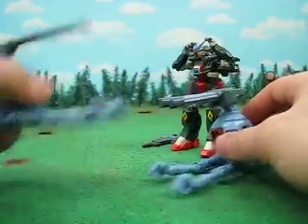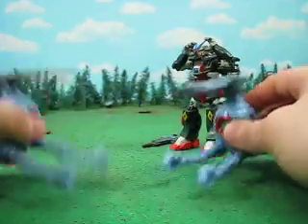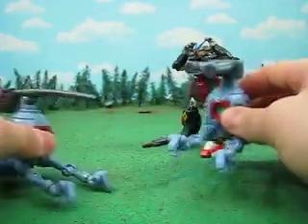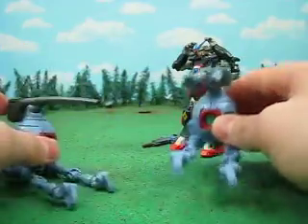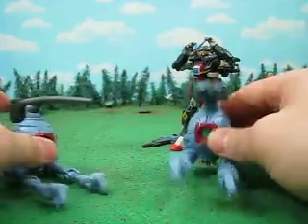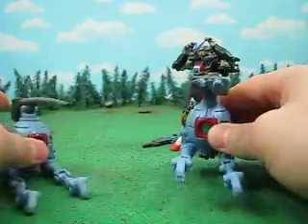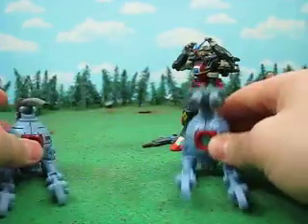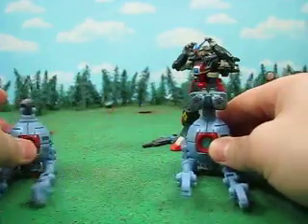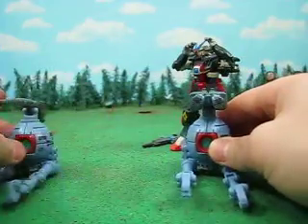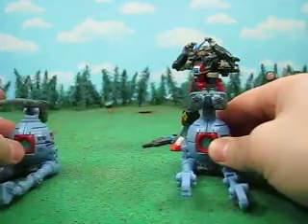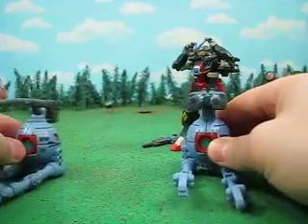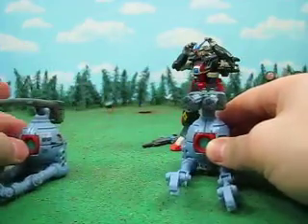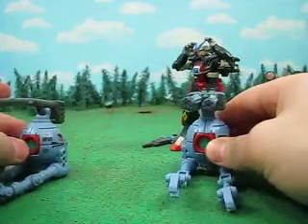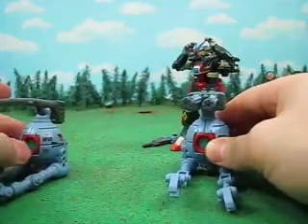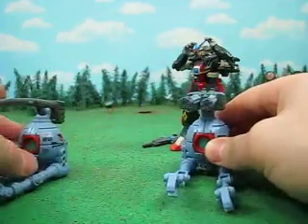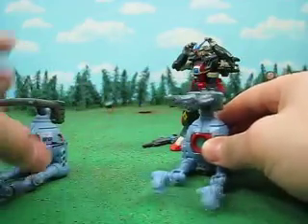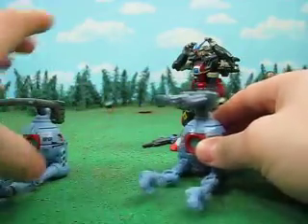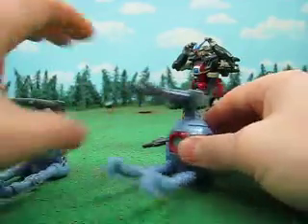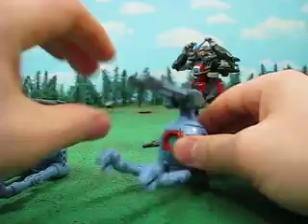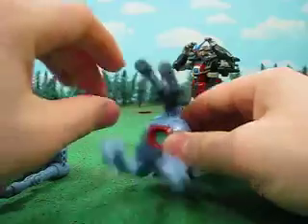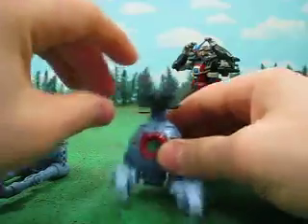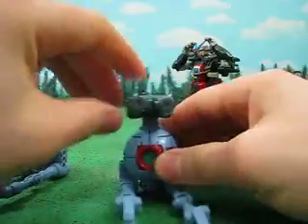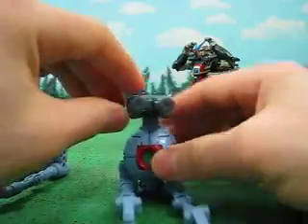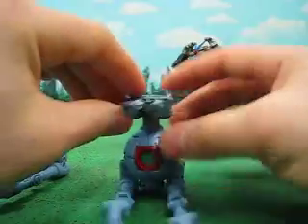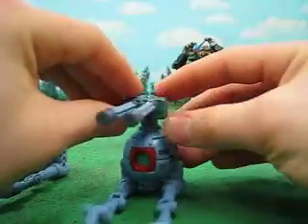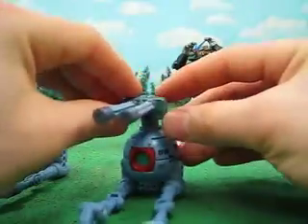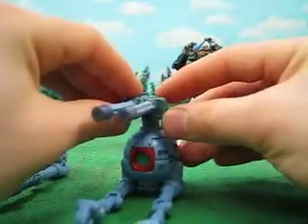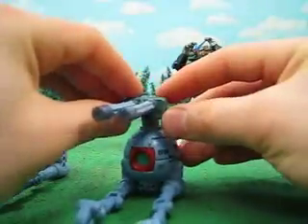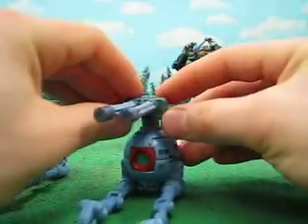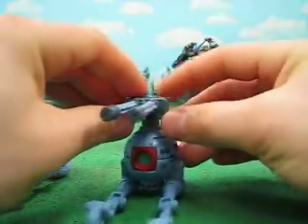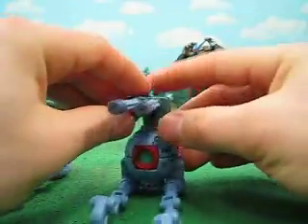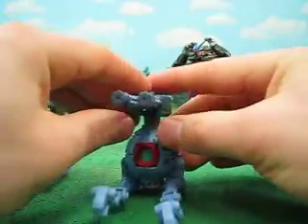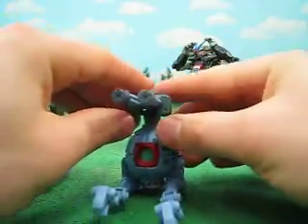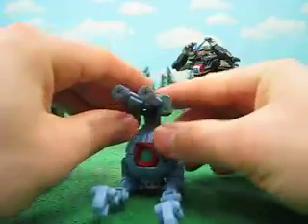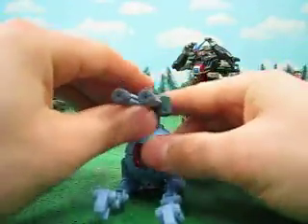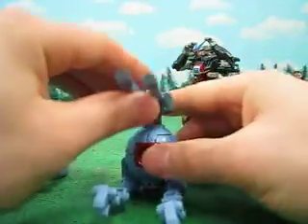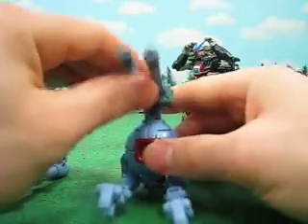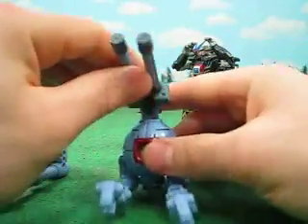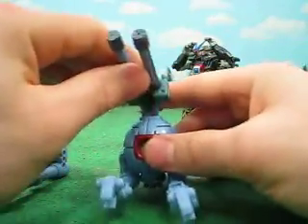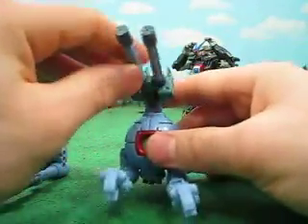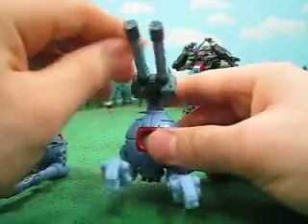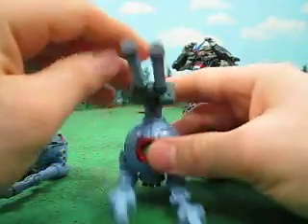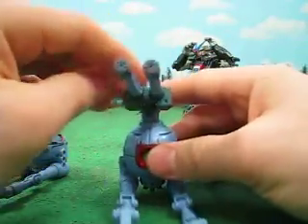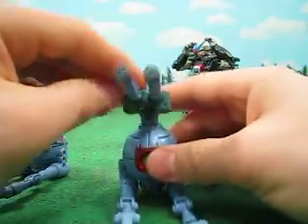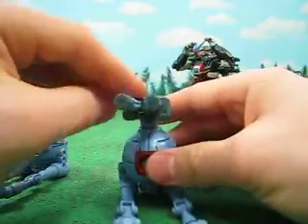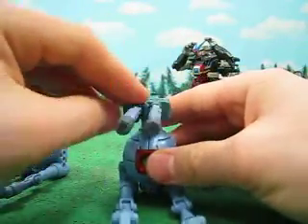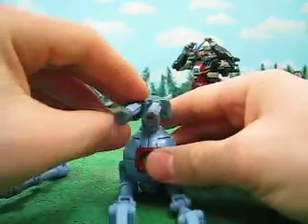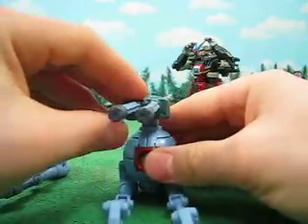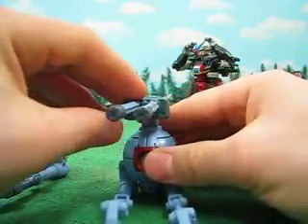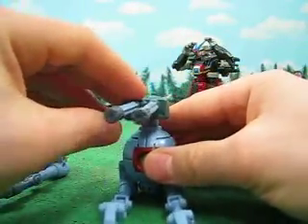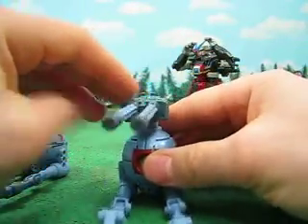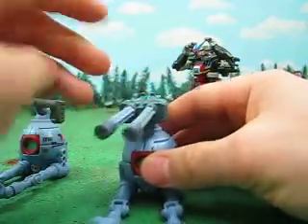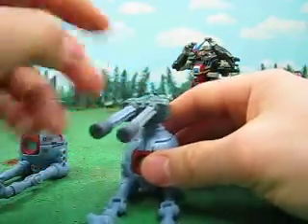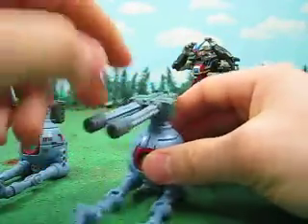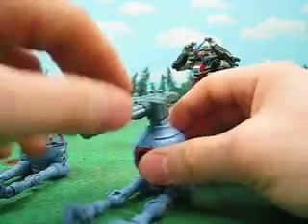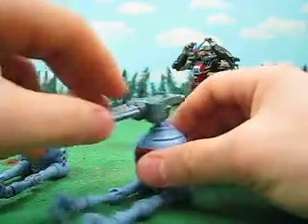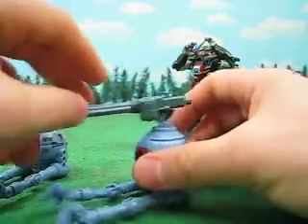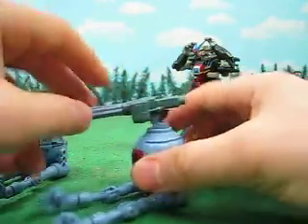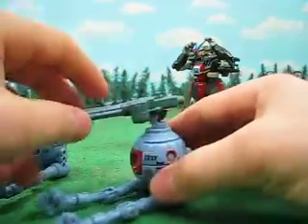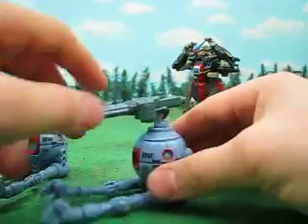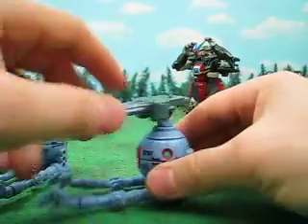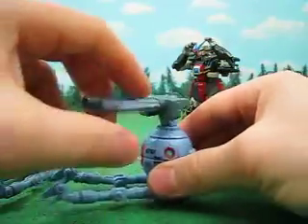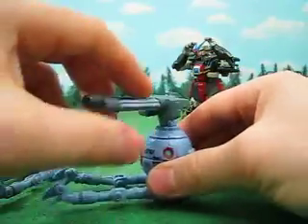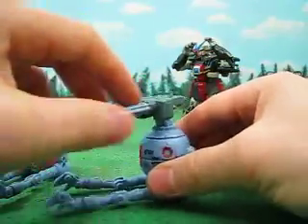That's where the dual Gatling ball has an improvement. These things hold tons of bullets. Of course, it probably sheds its bullets pretty fast.